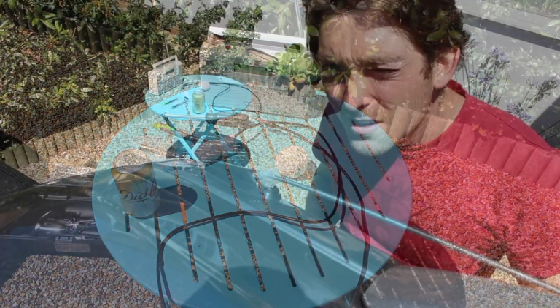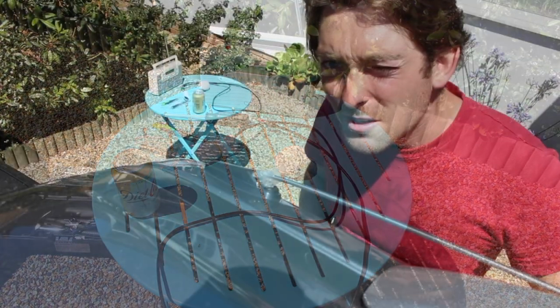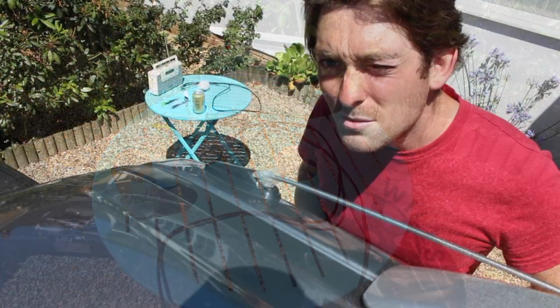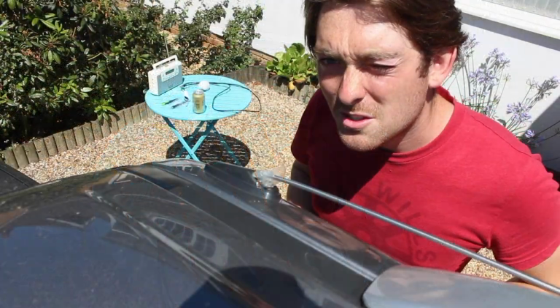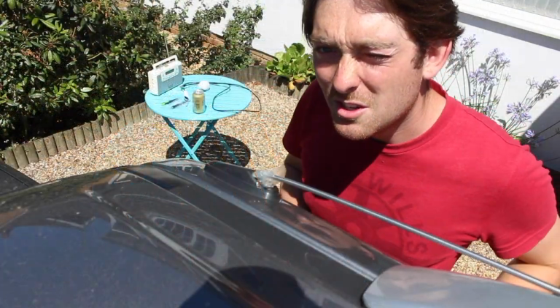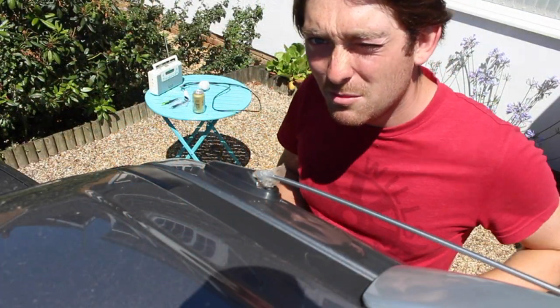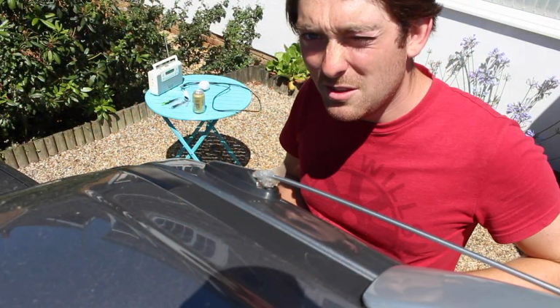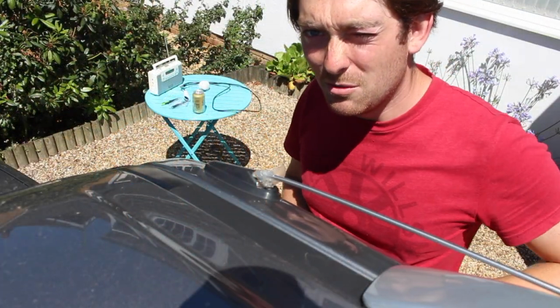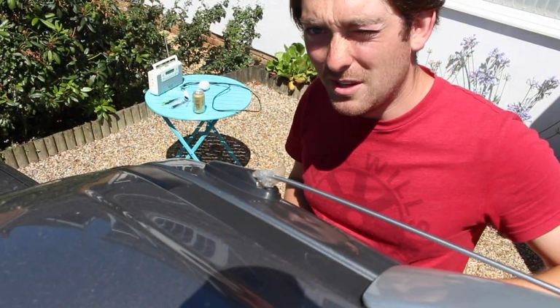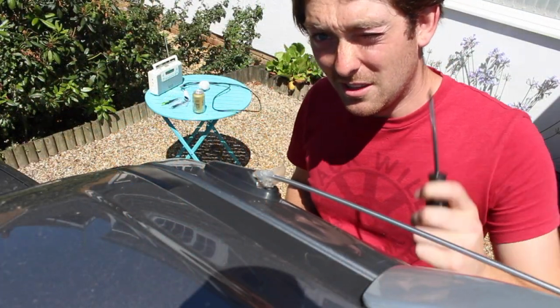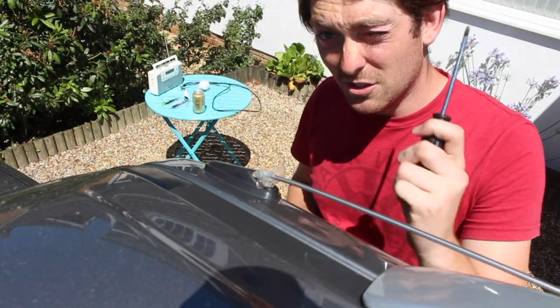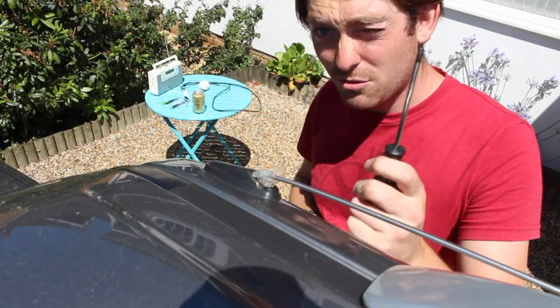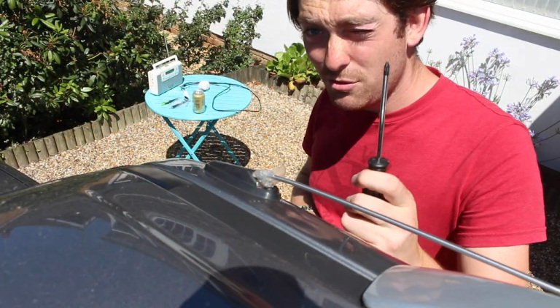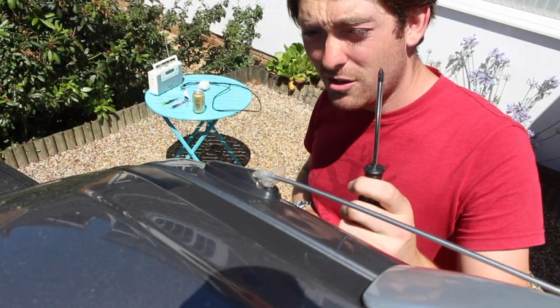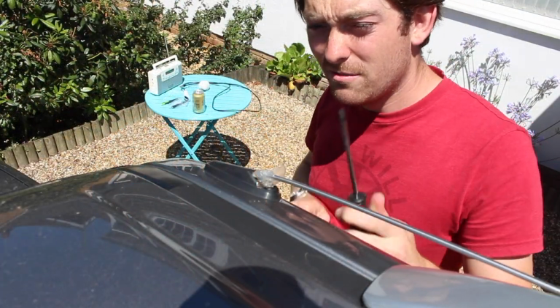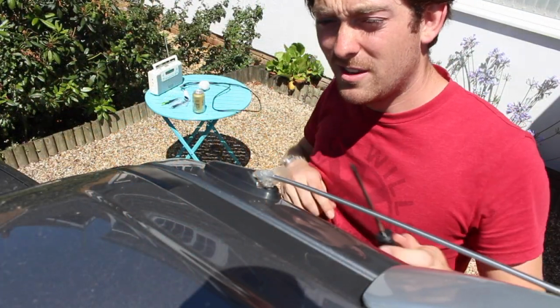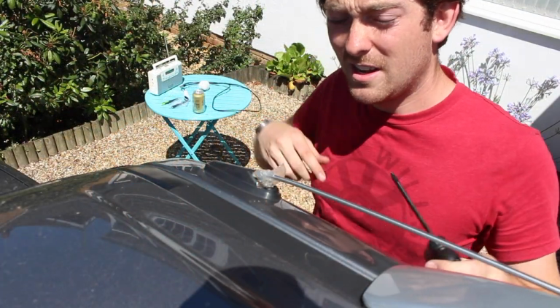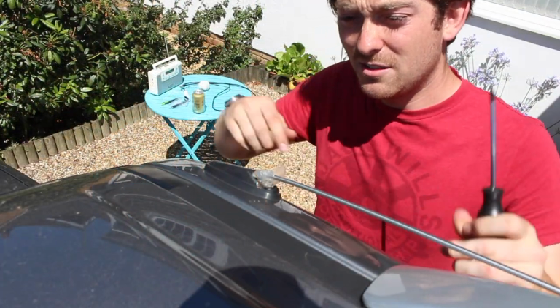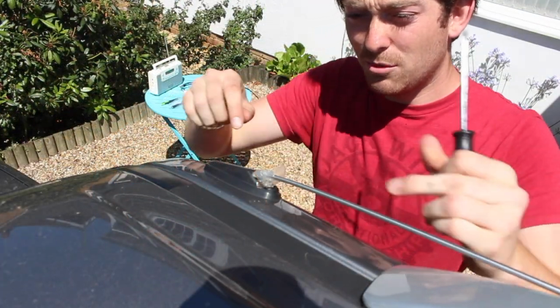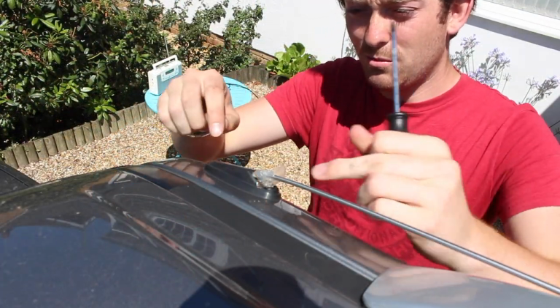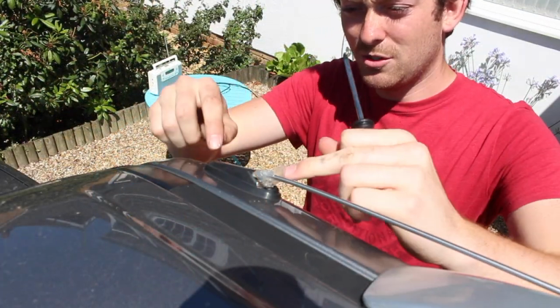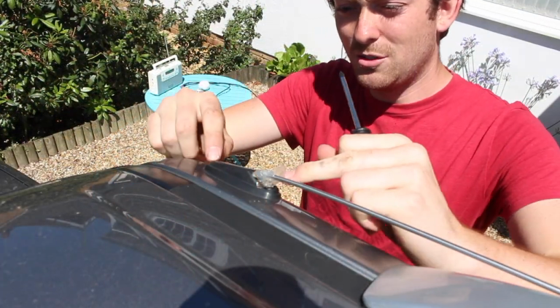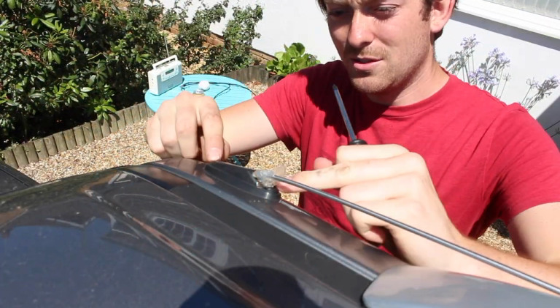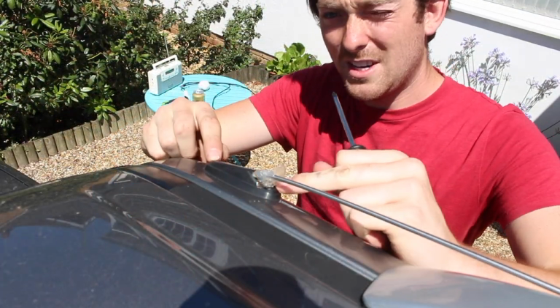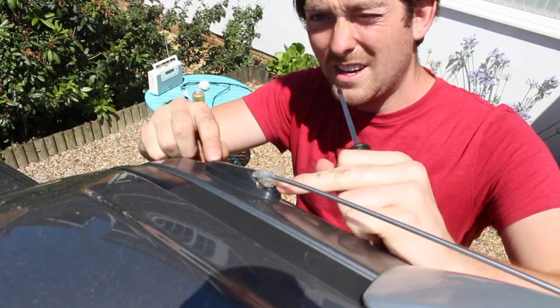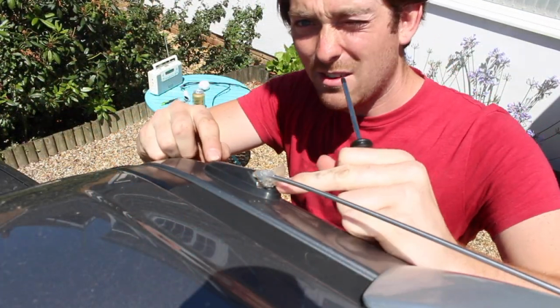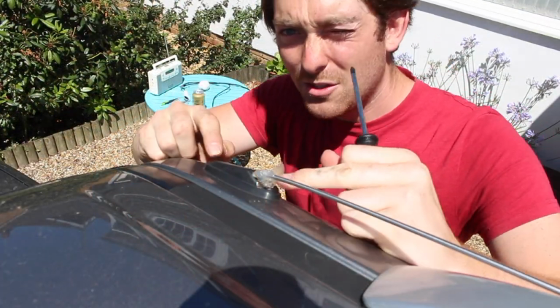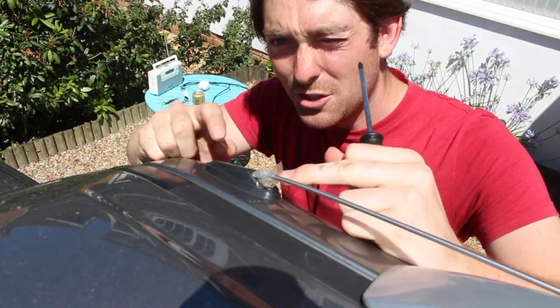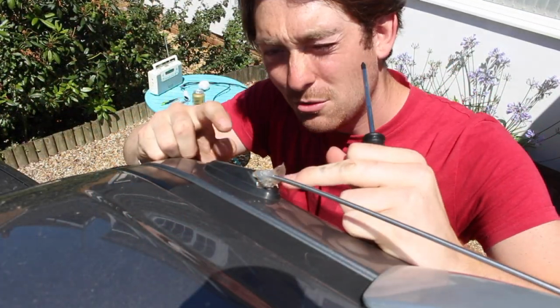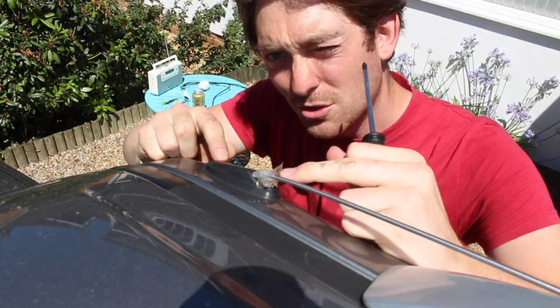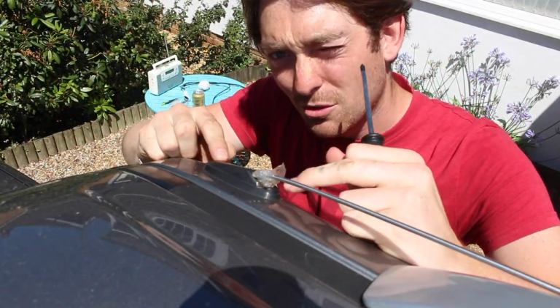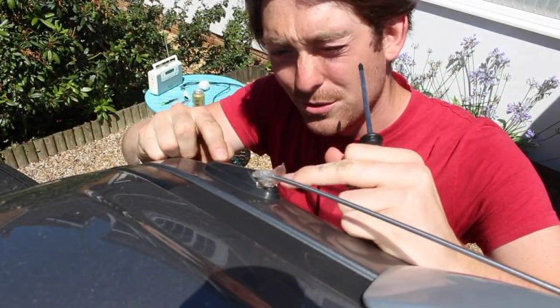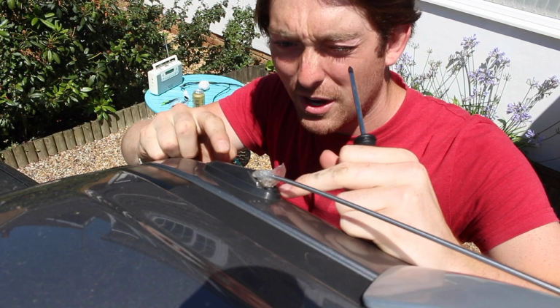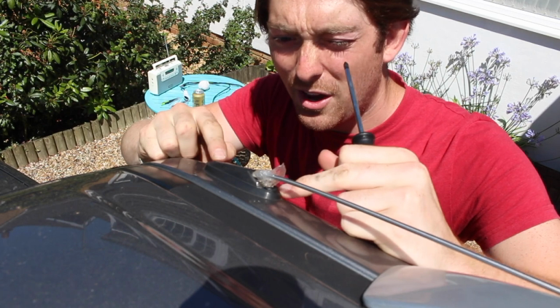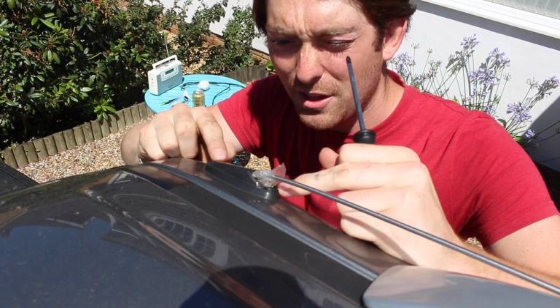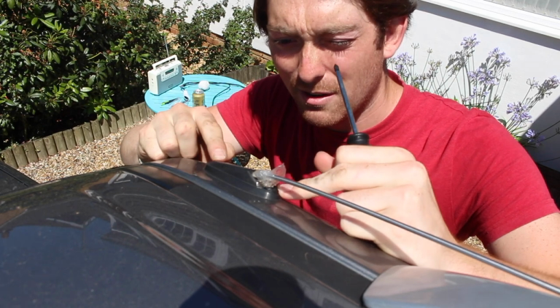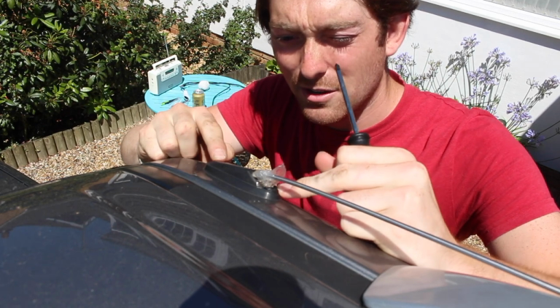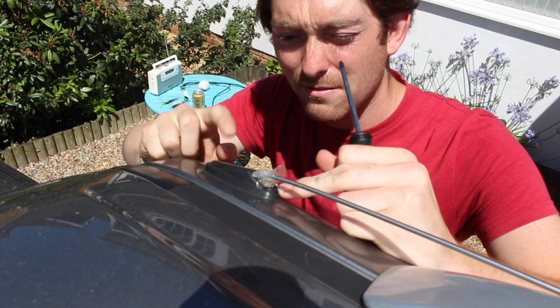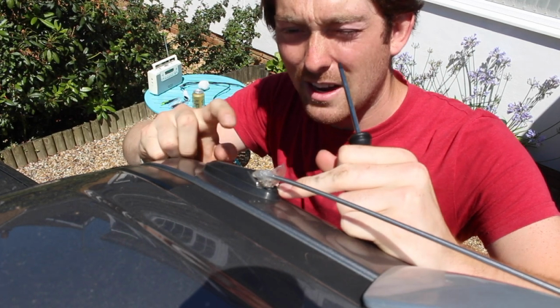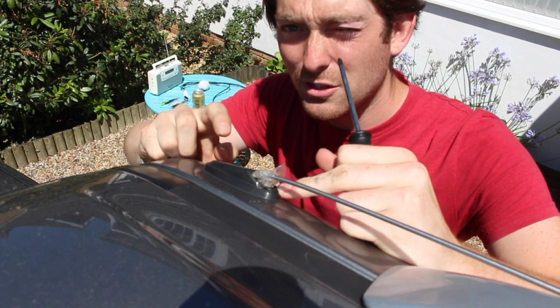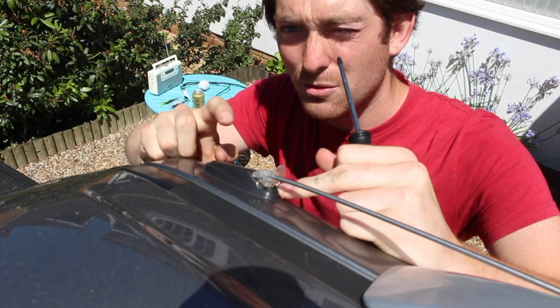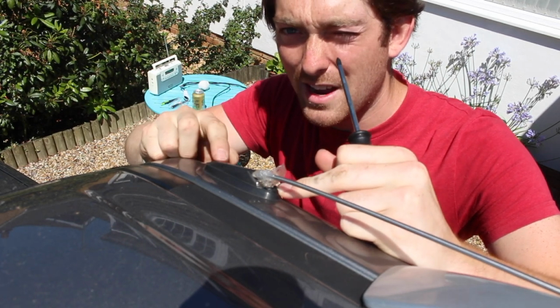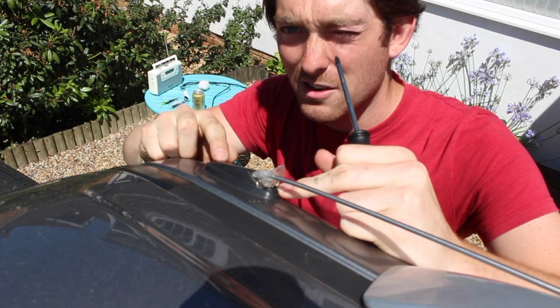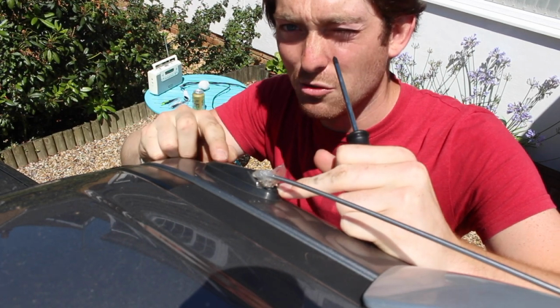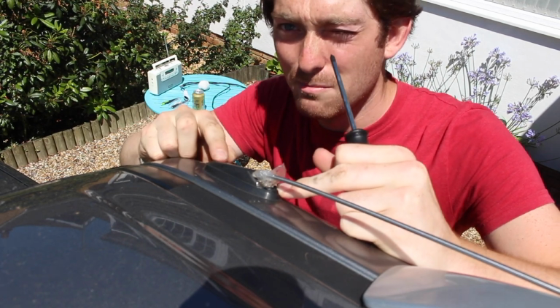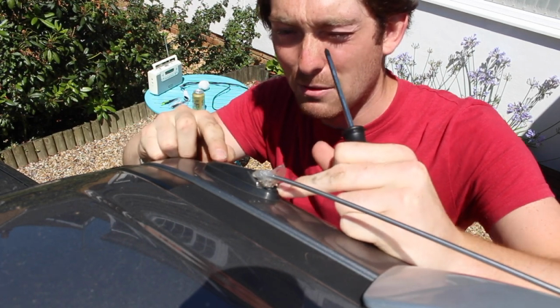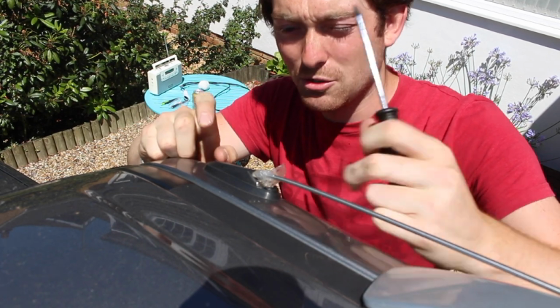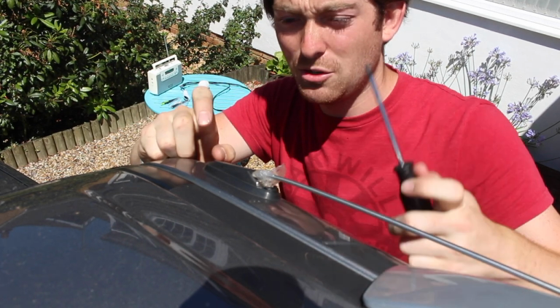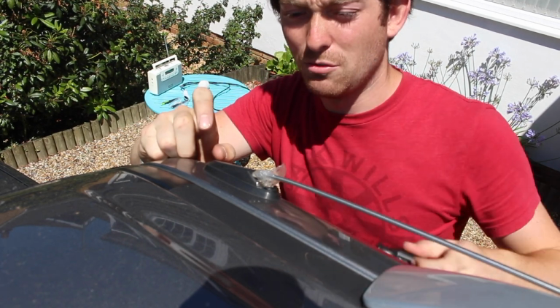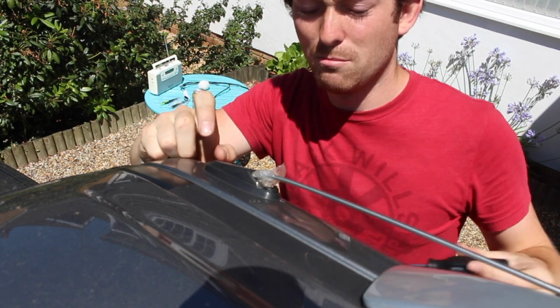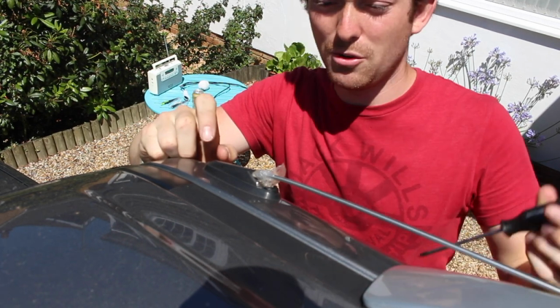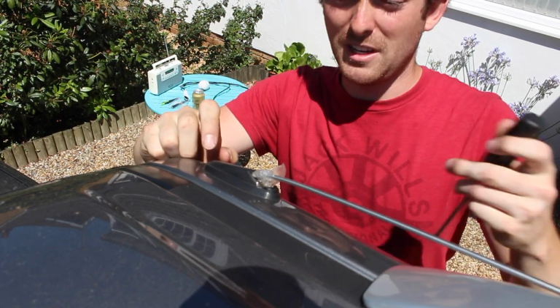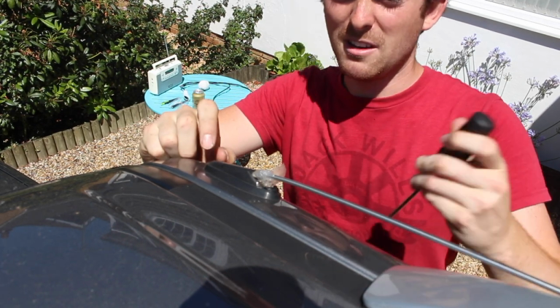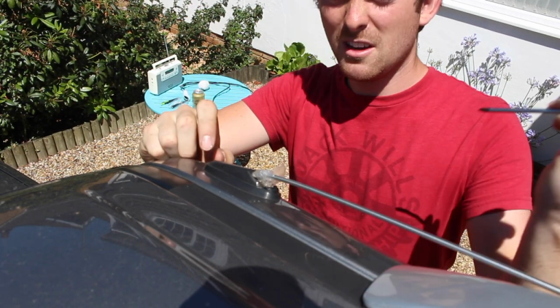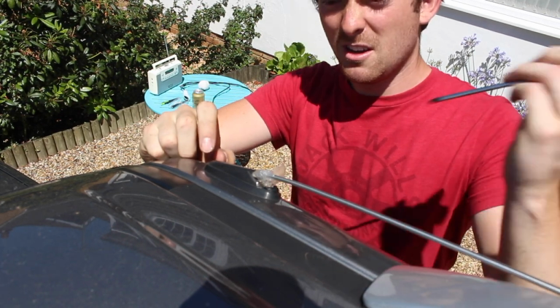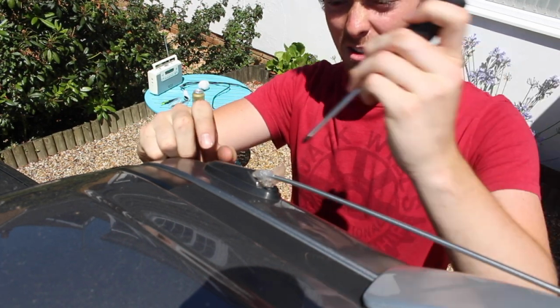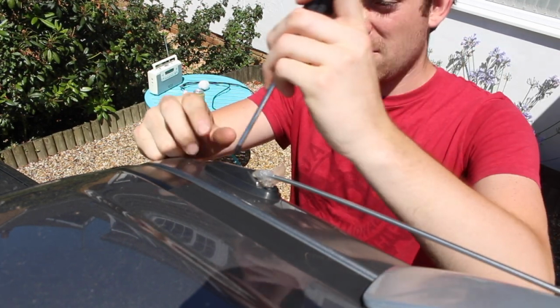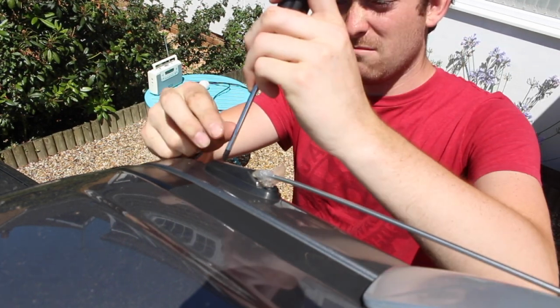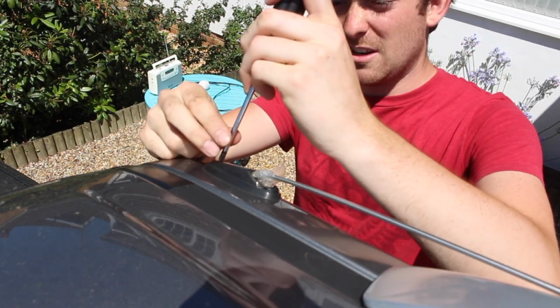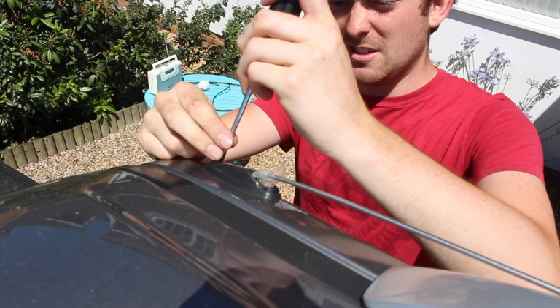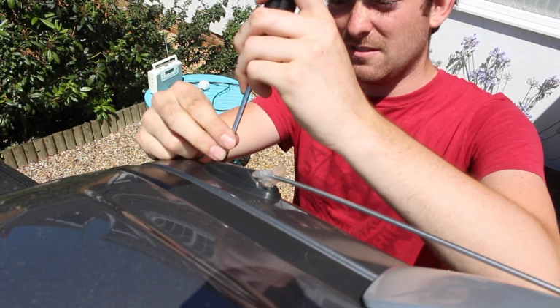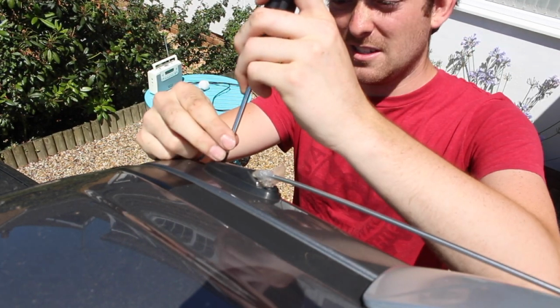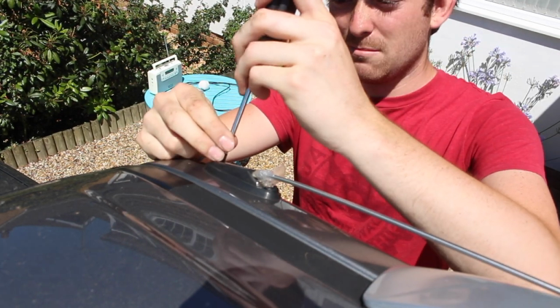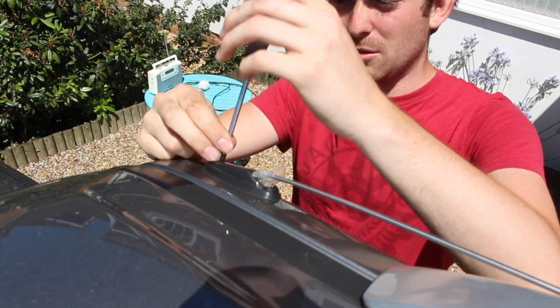To start with you'll need the screwdriver, and what you want to do is take out the two screws at either end of the actual aerial mount to the body. Relatively simple.